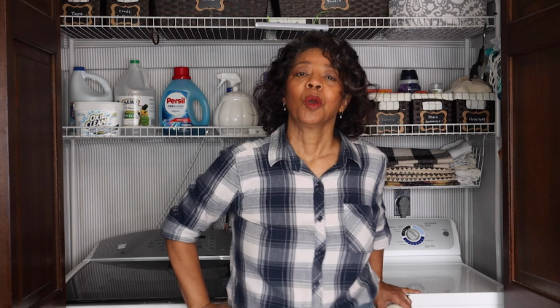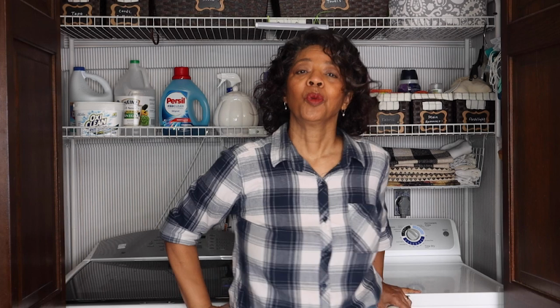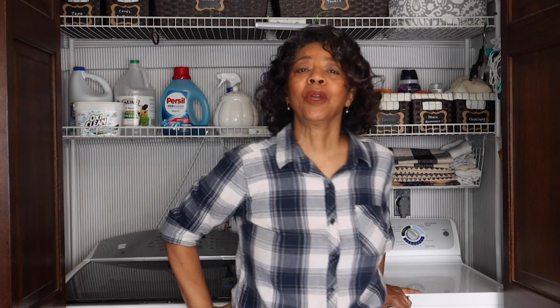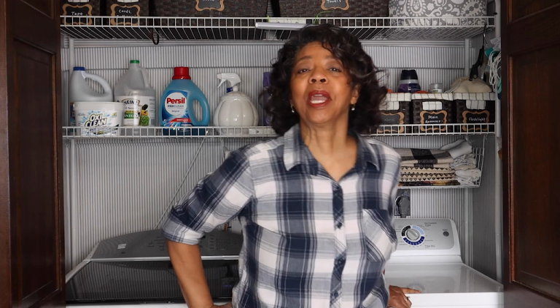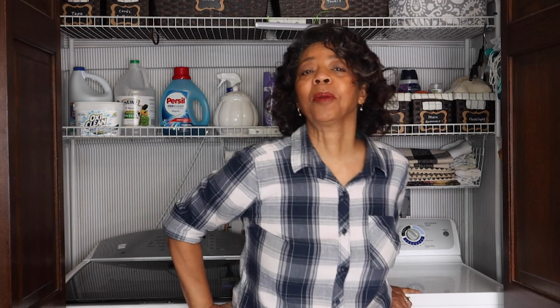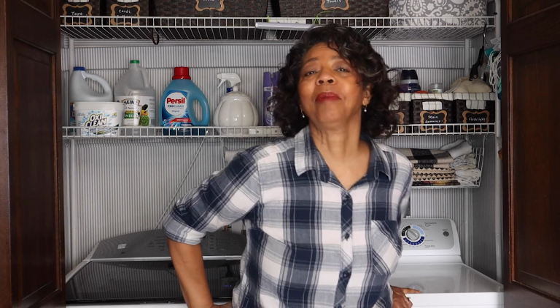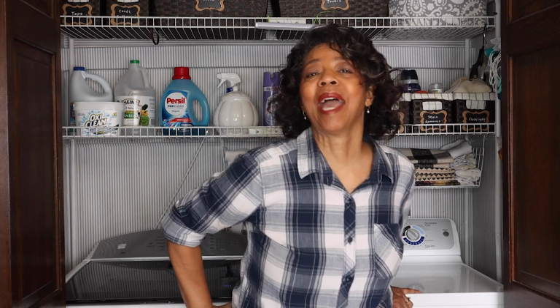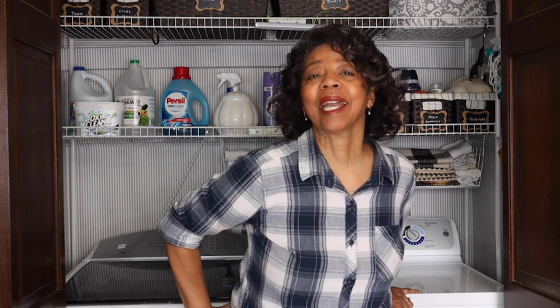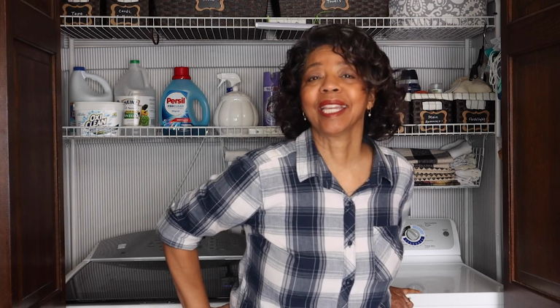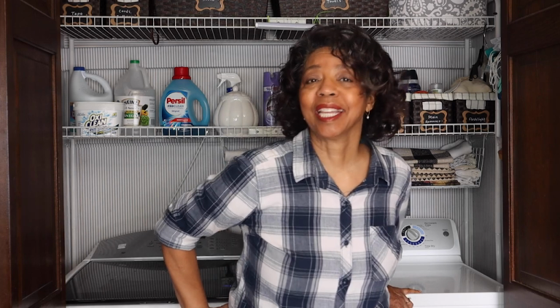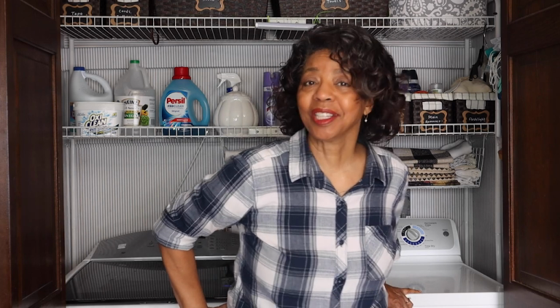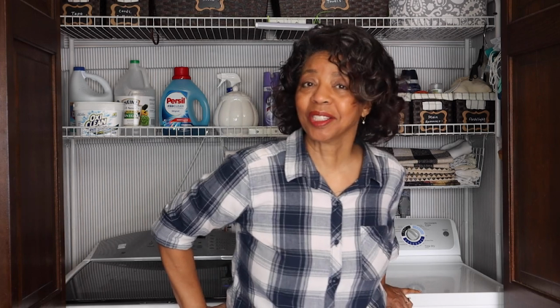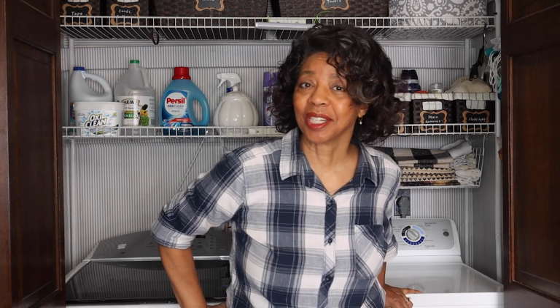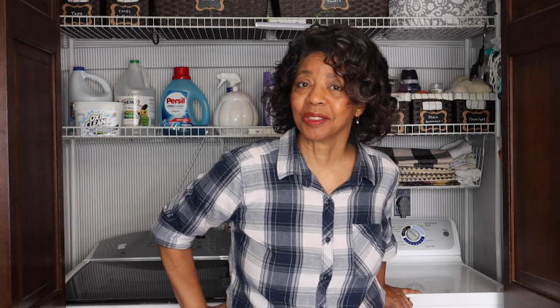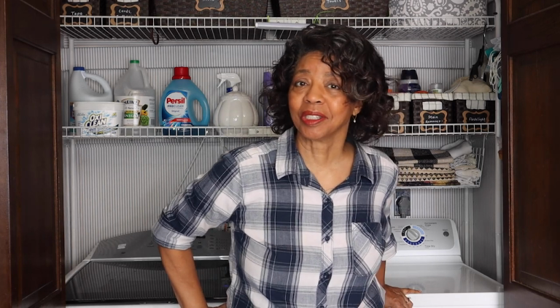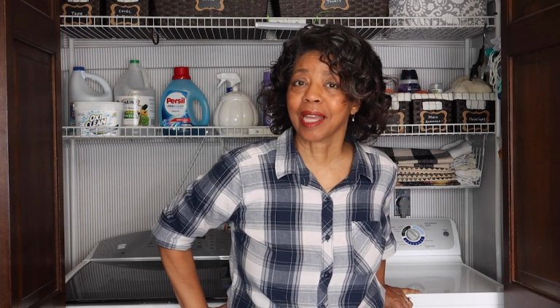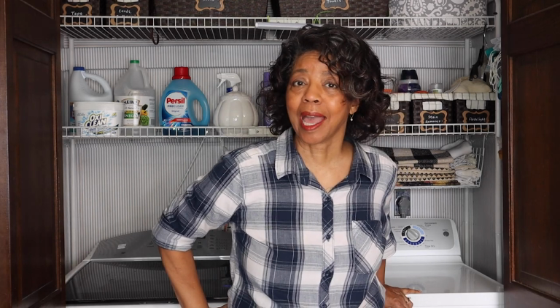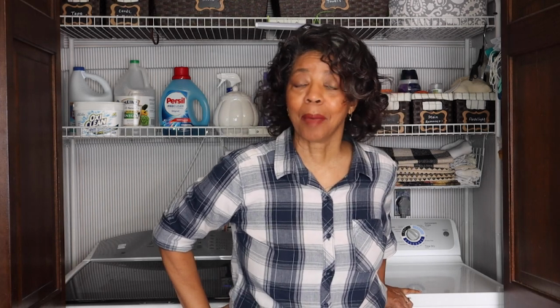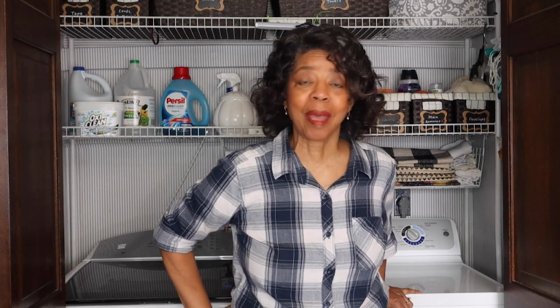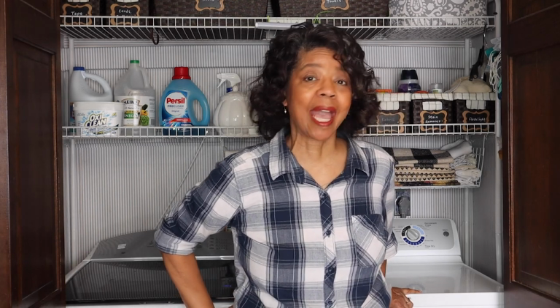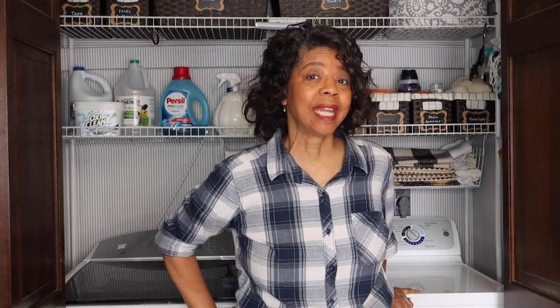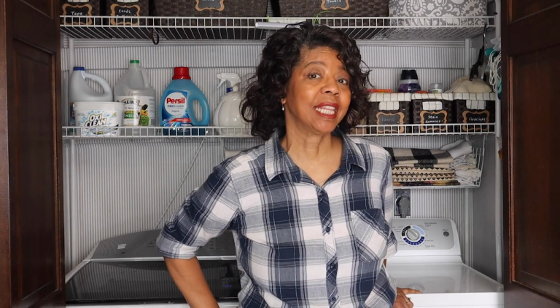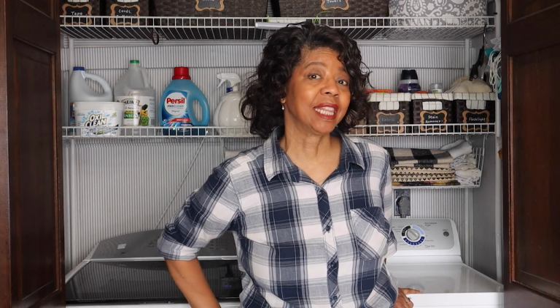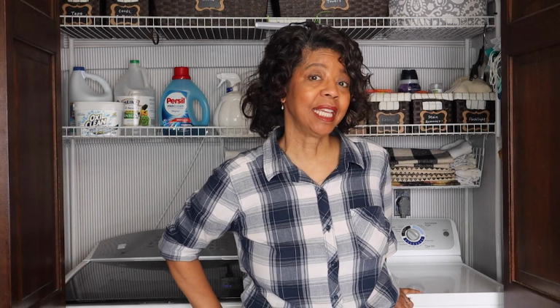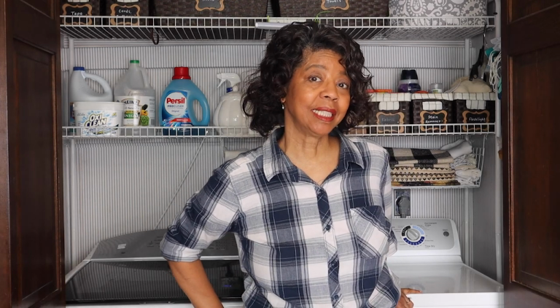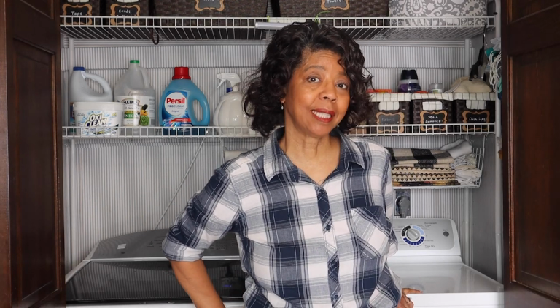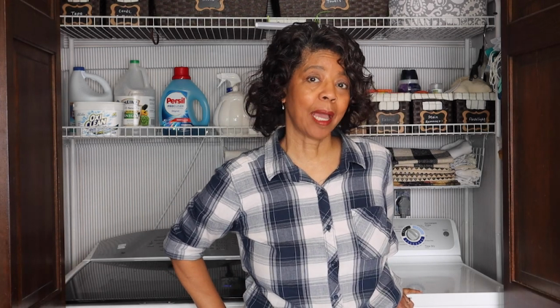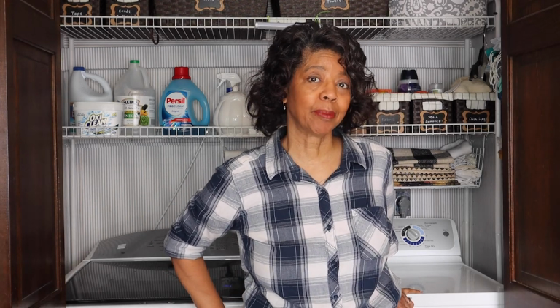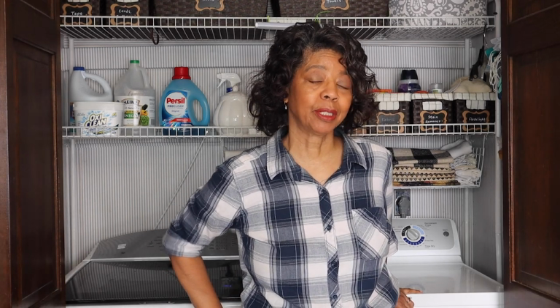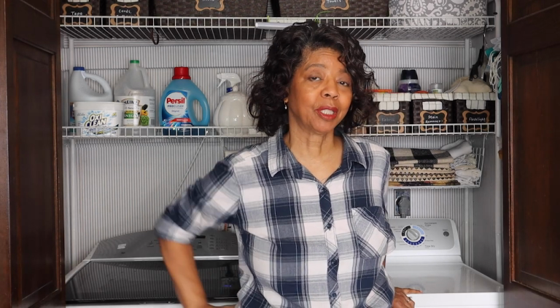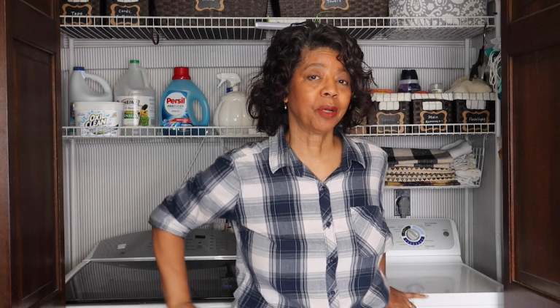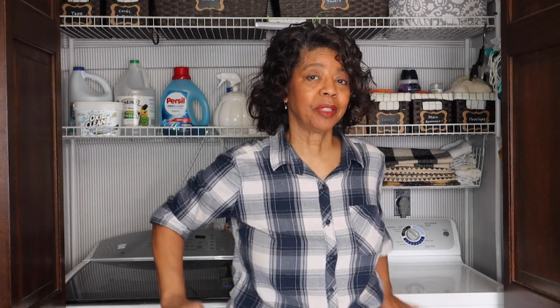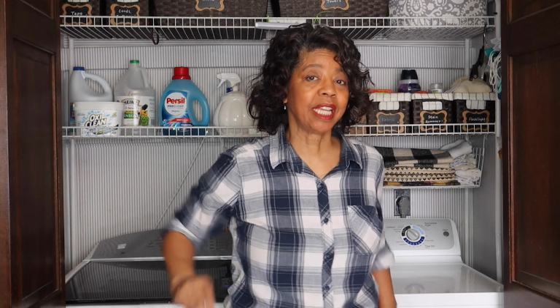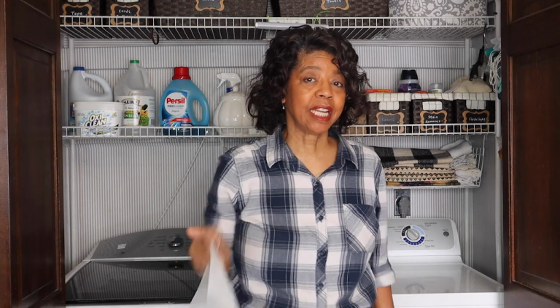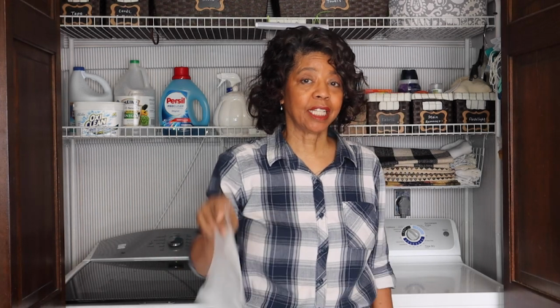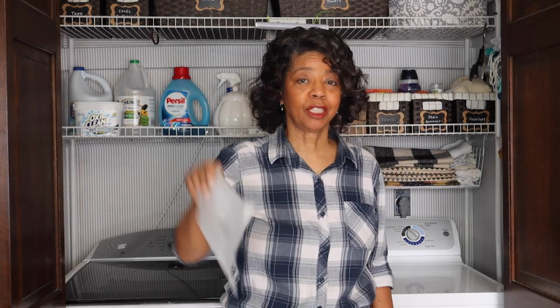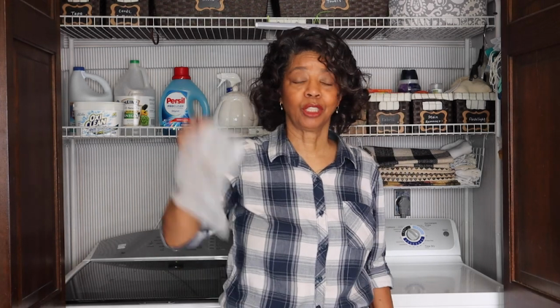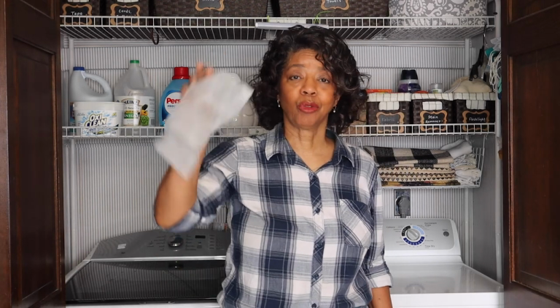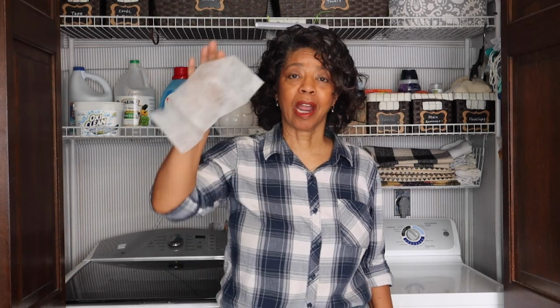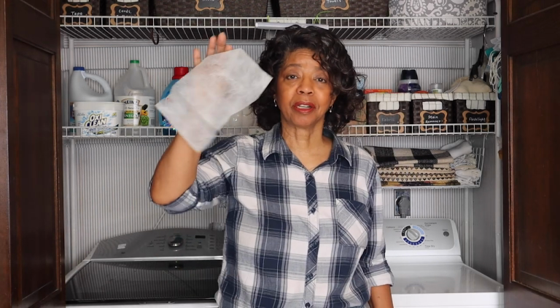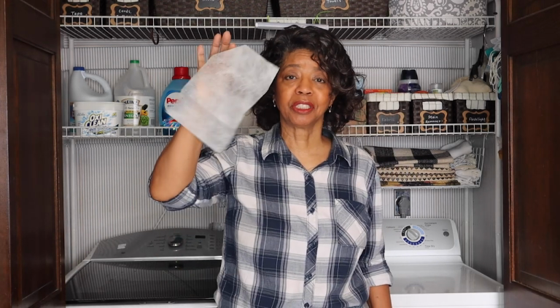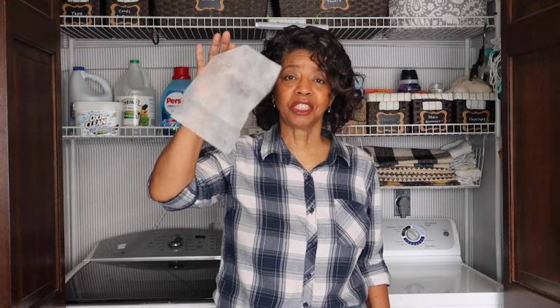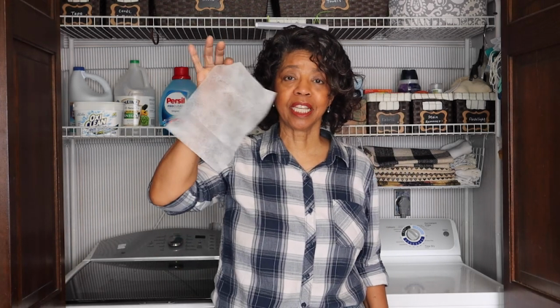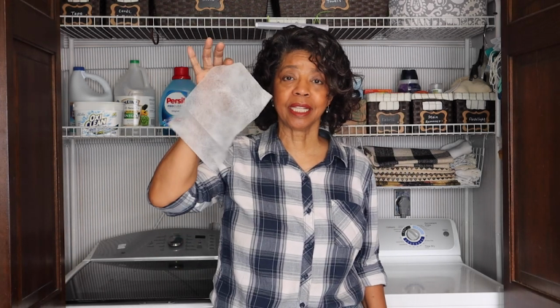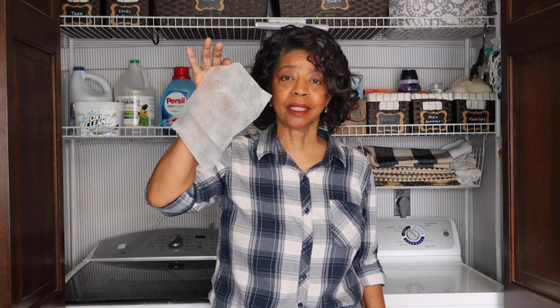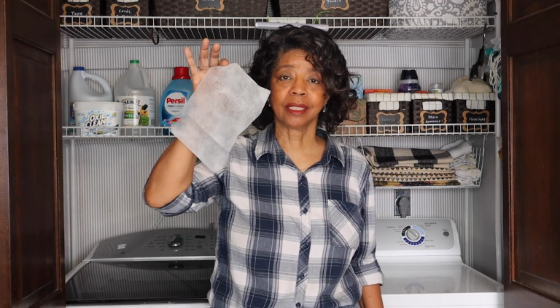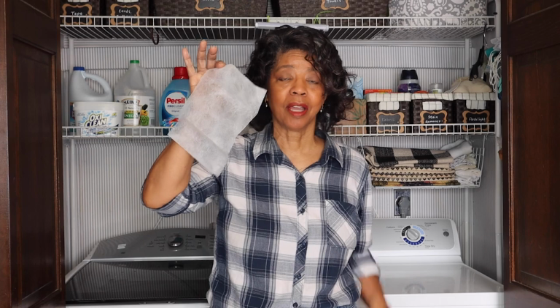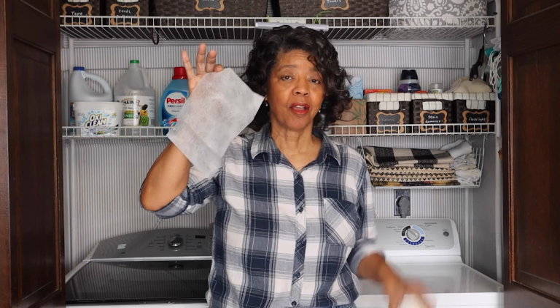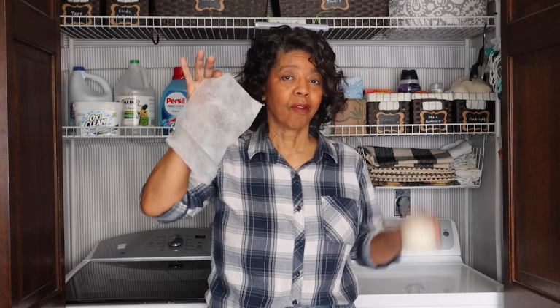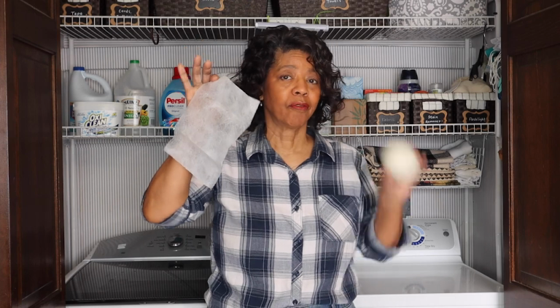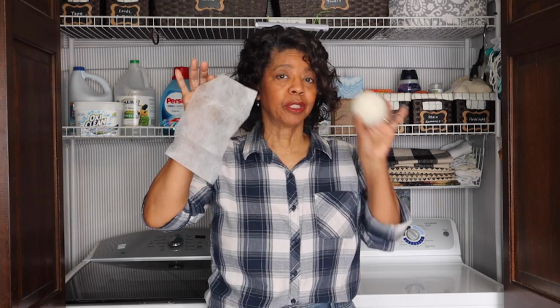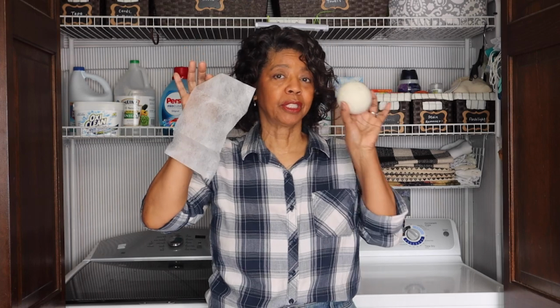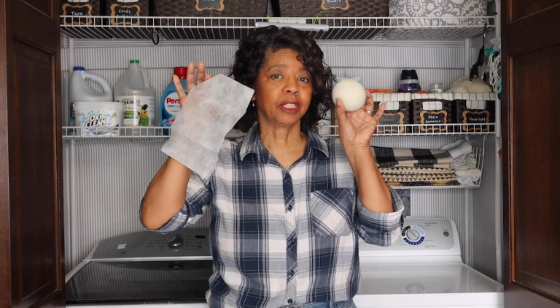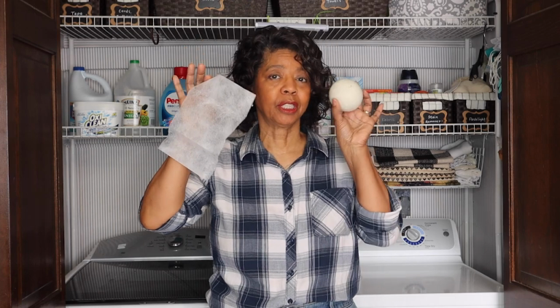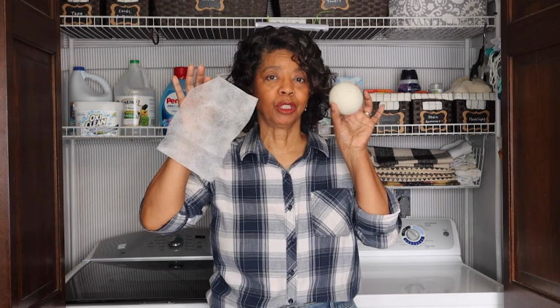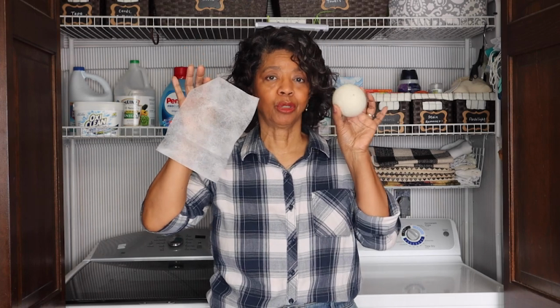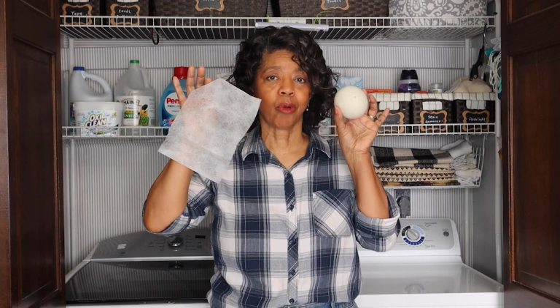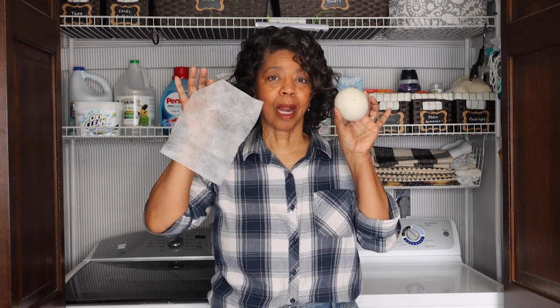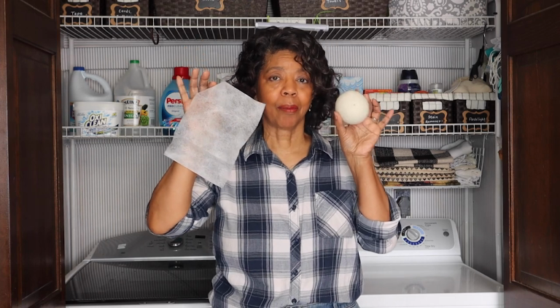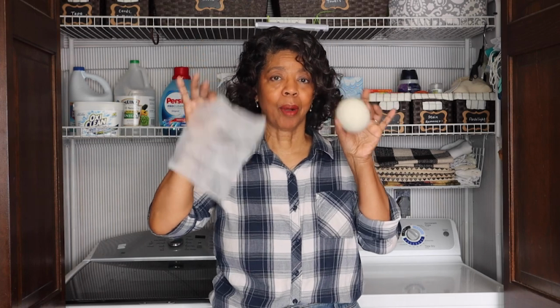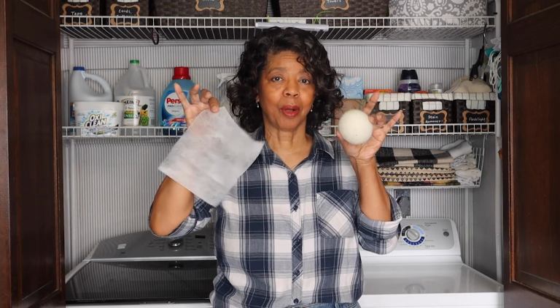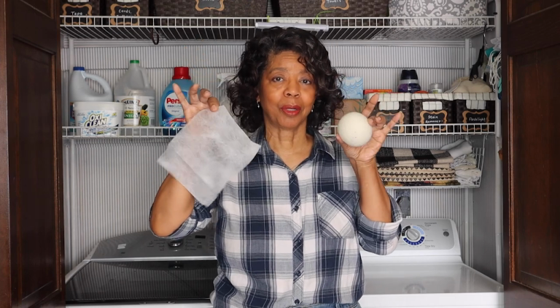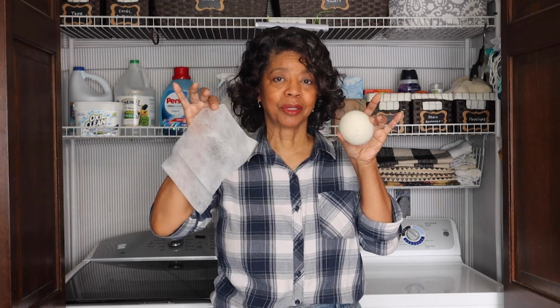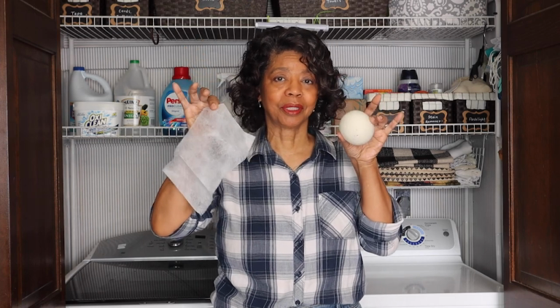We are back in the laundry lab and in this episode it is dryer sheets versus dryer balls.